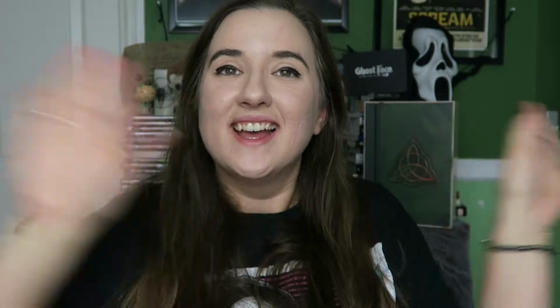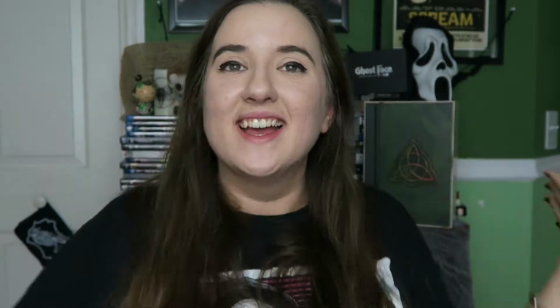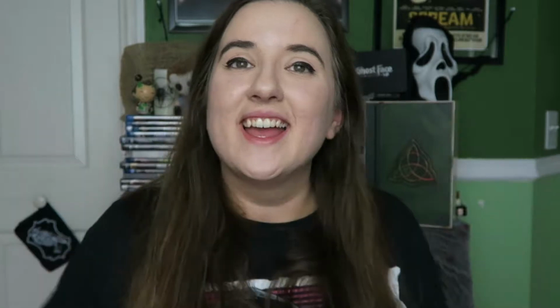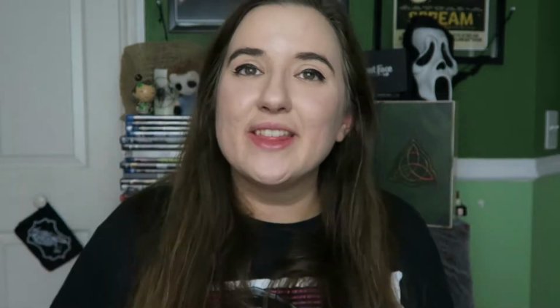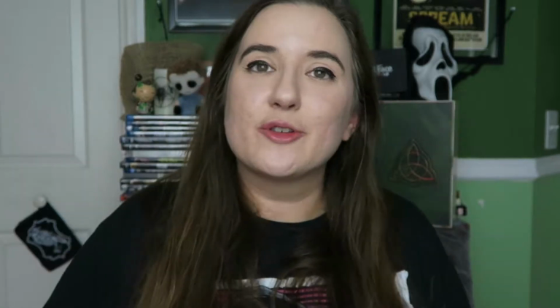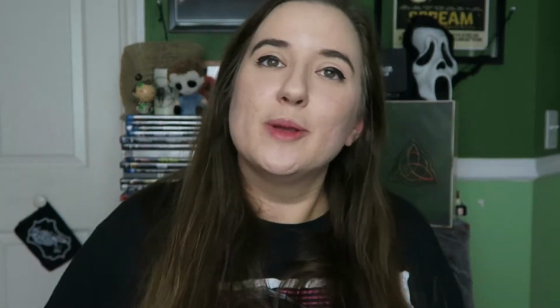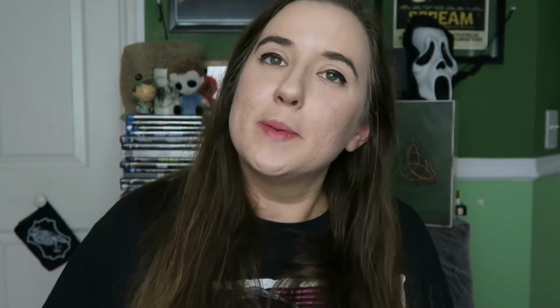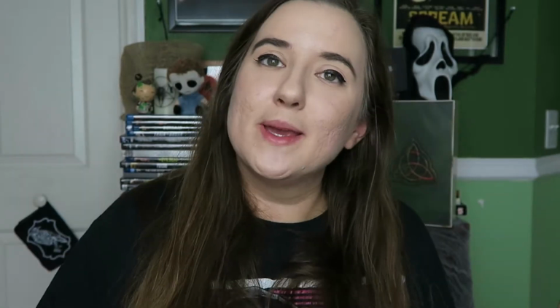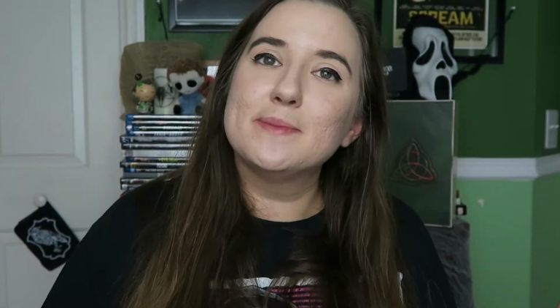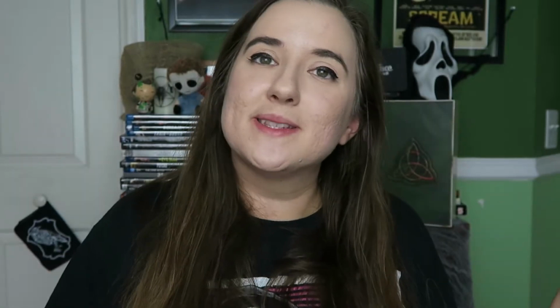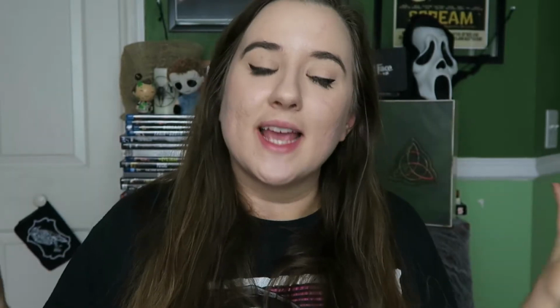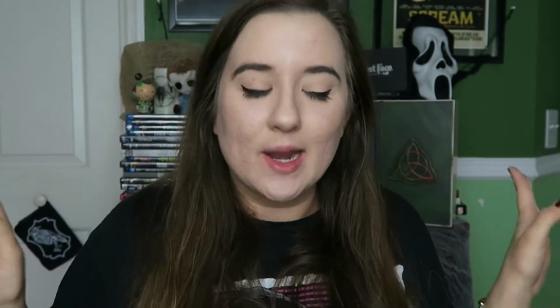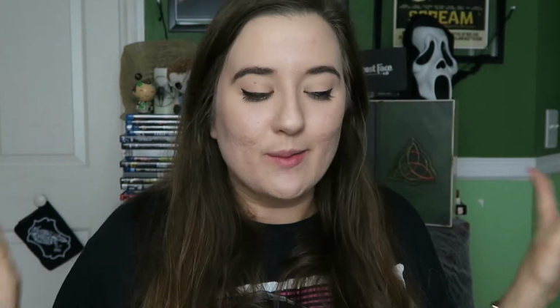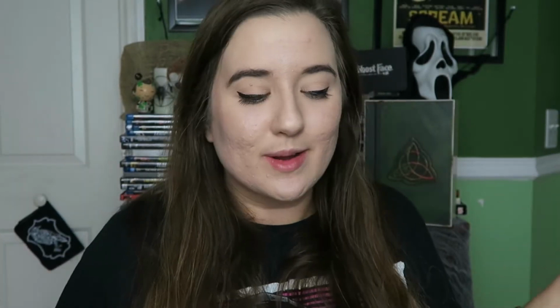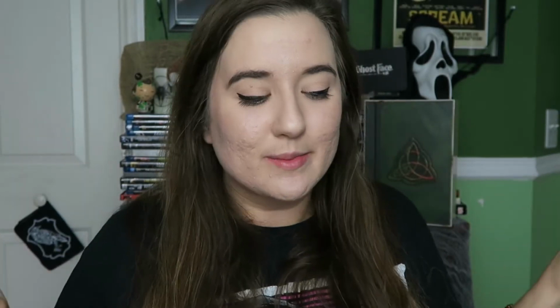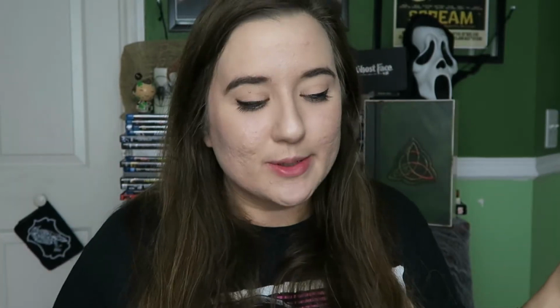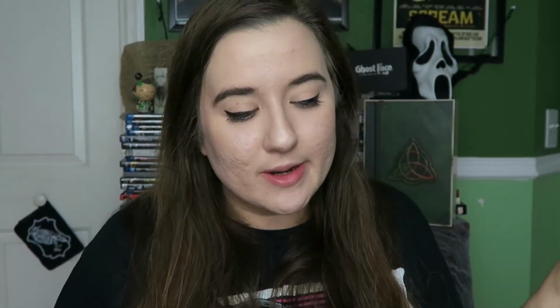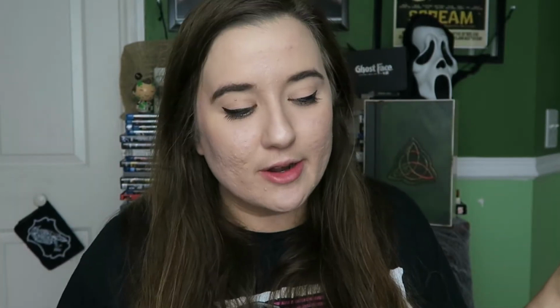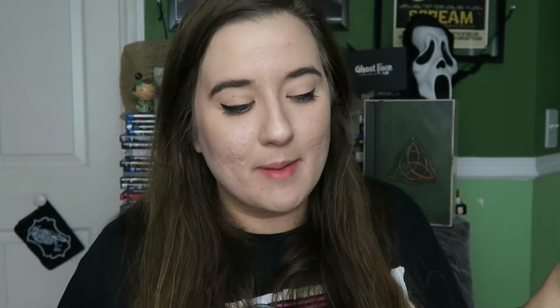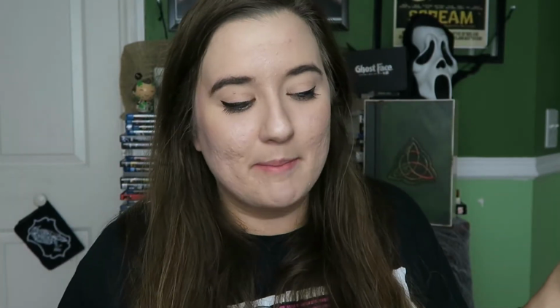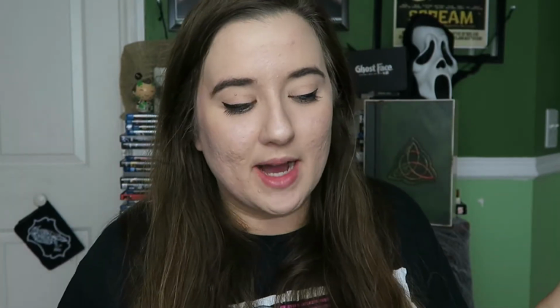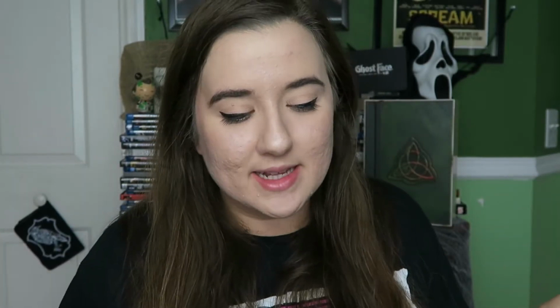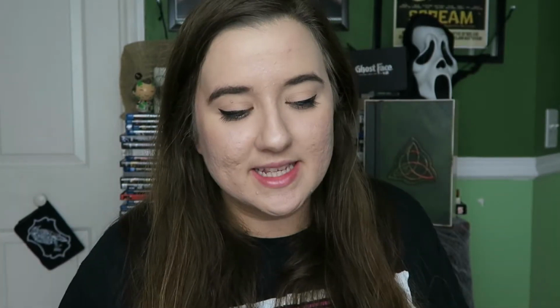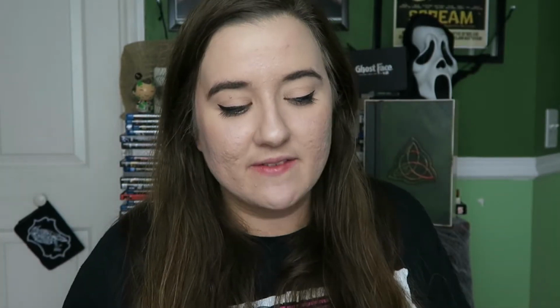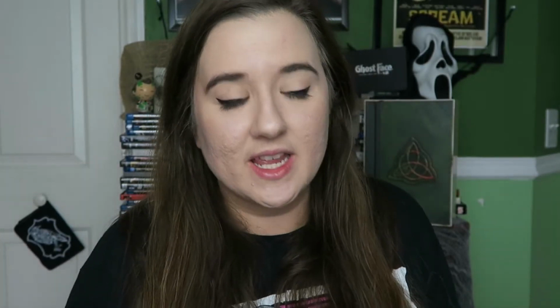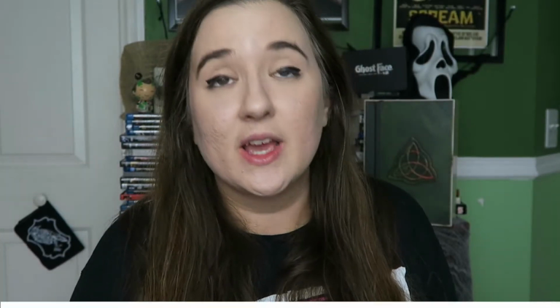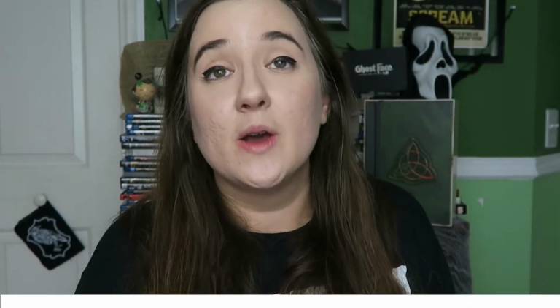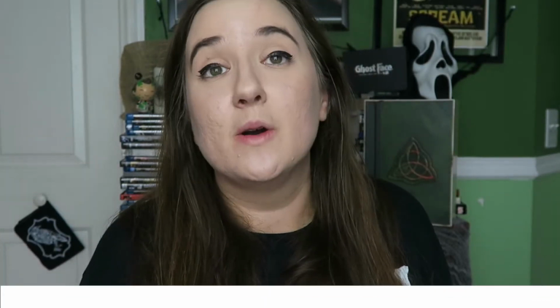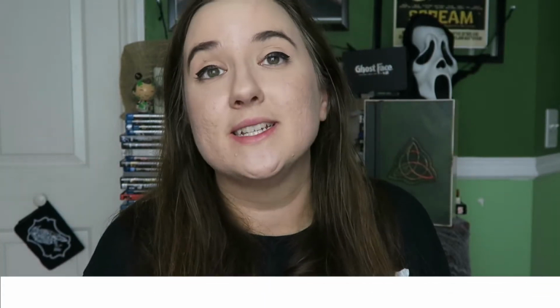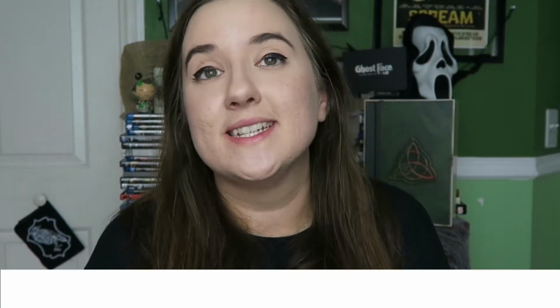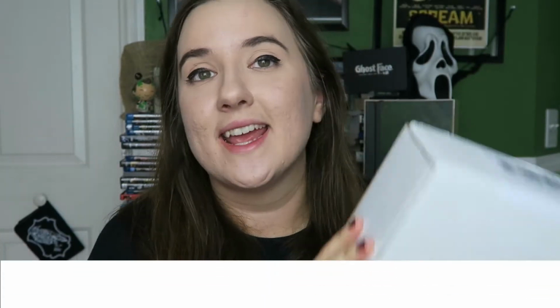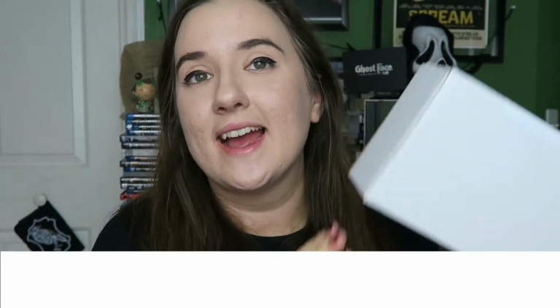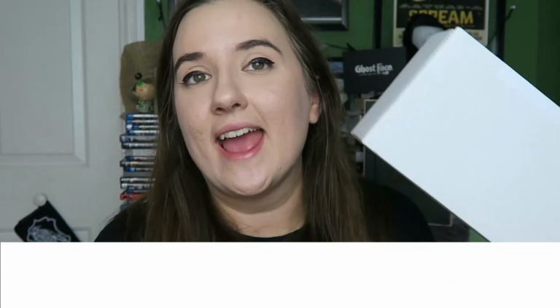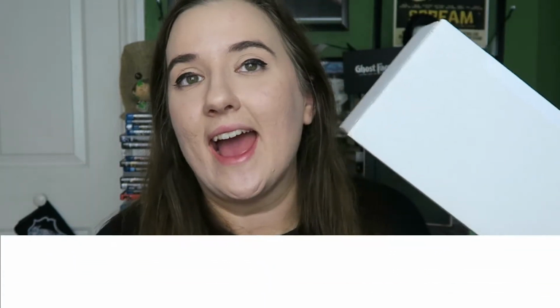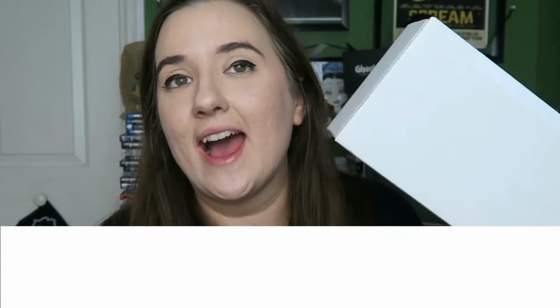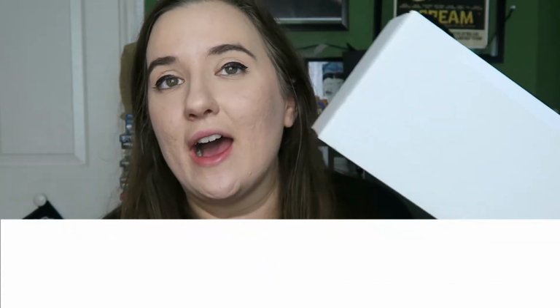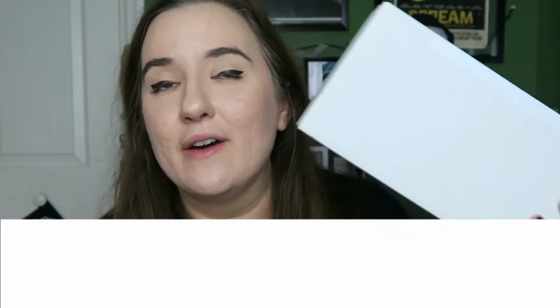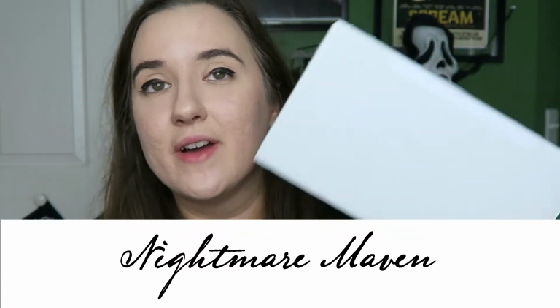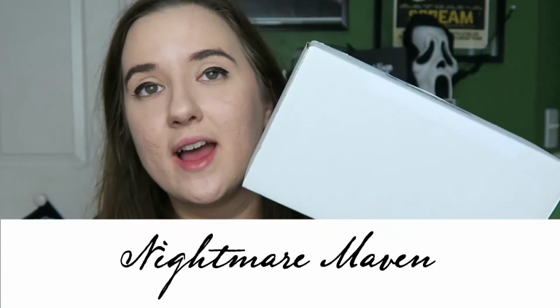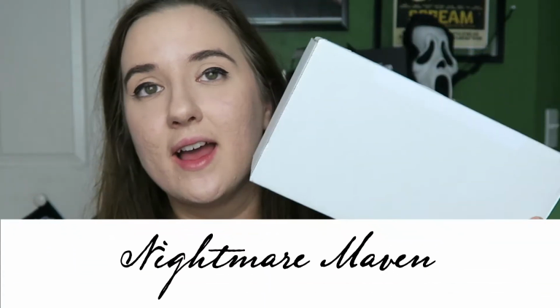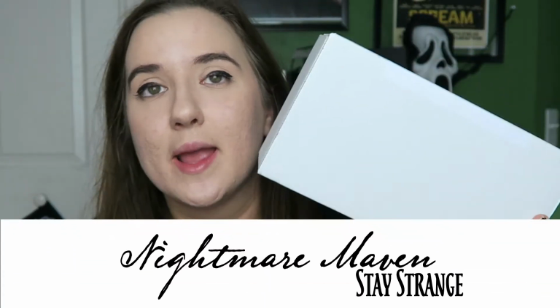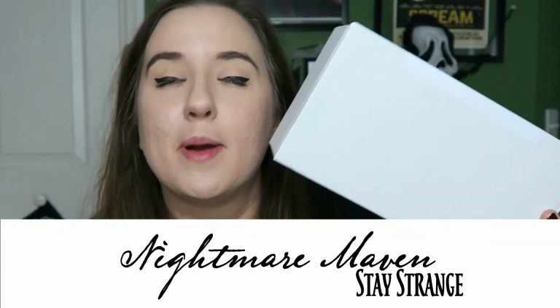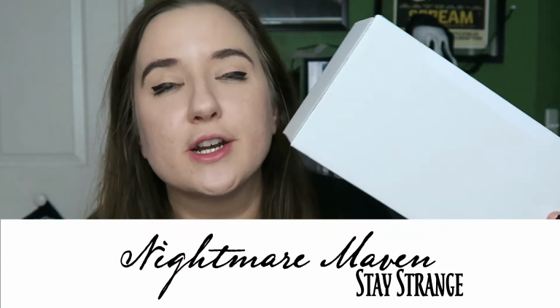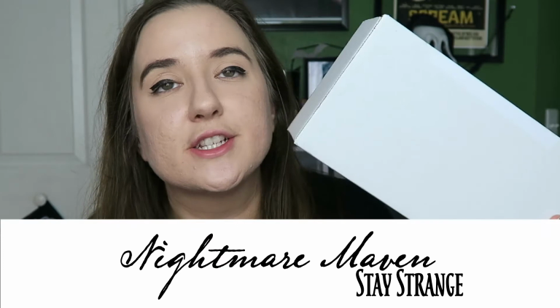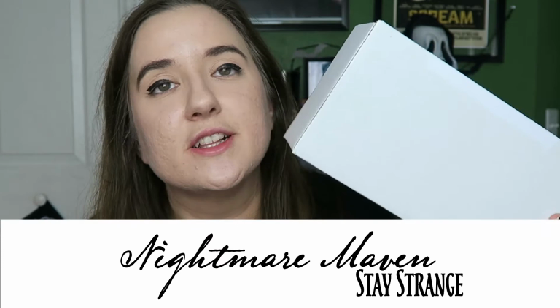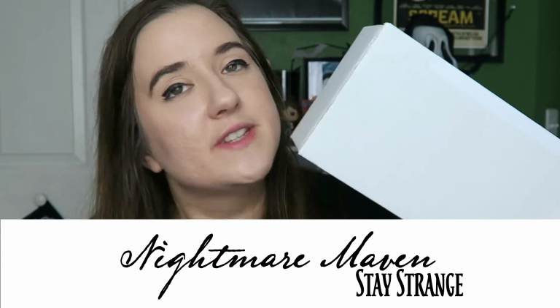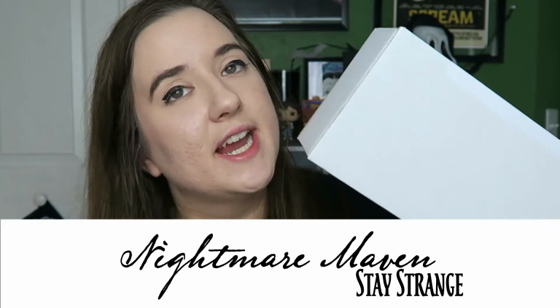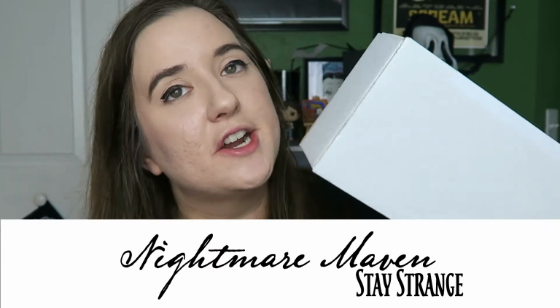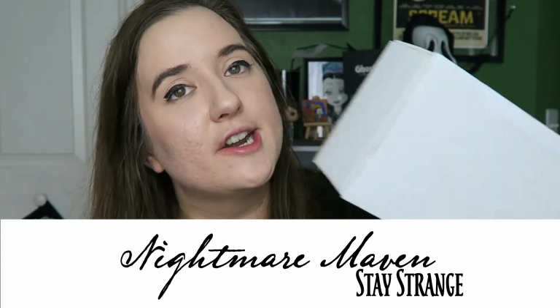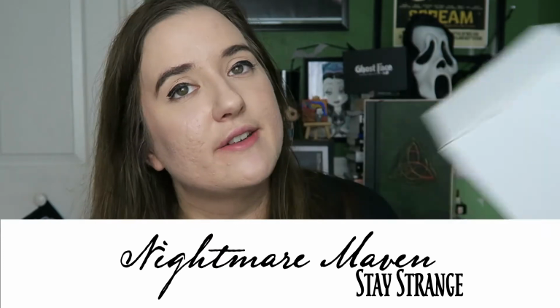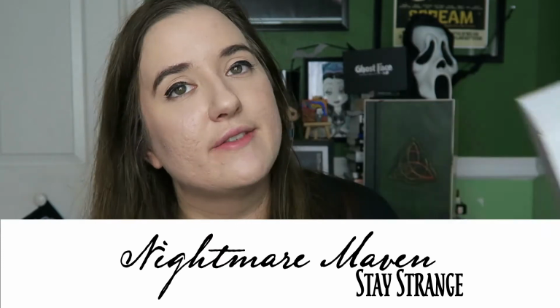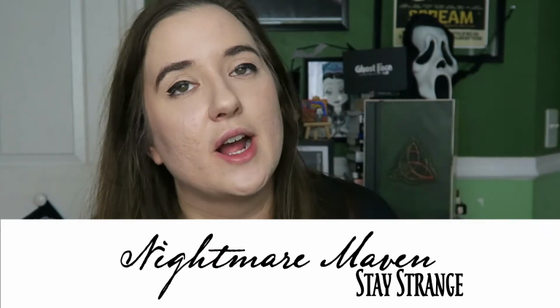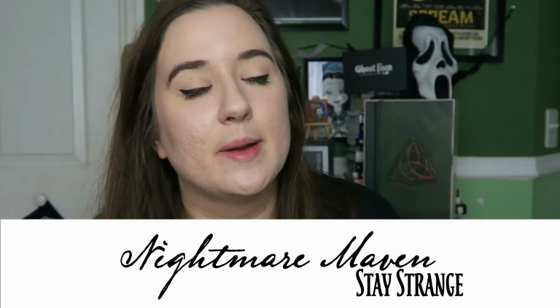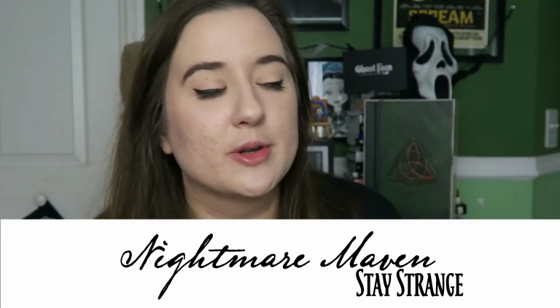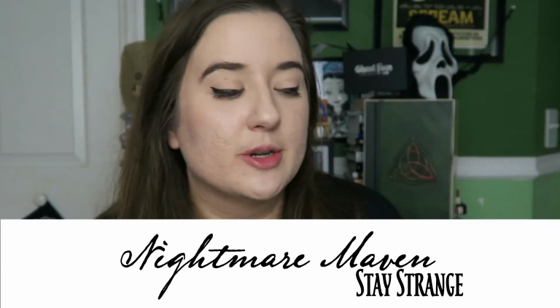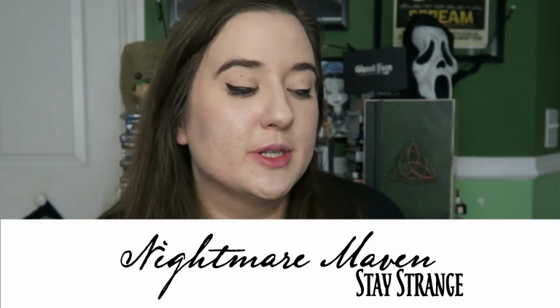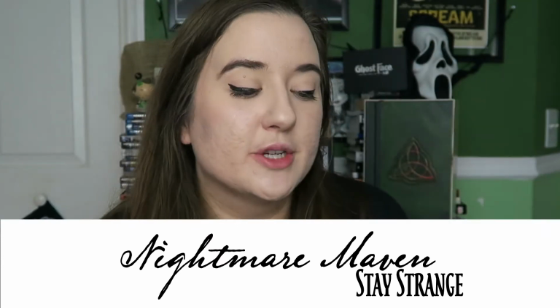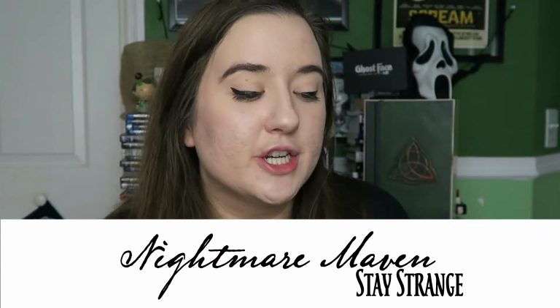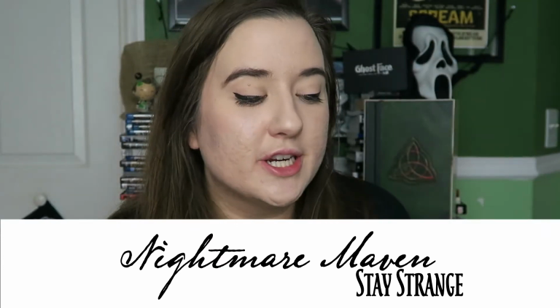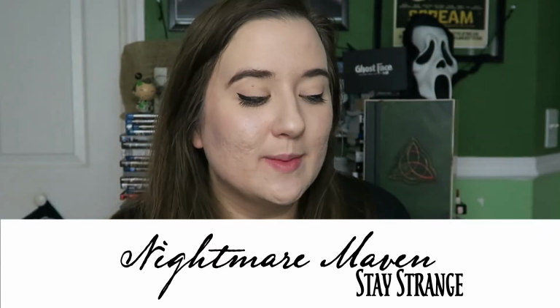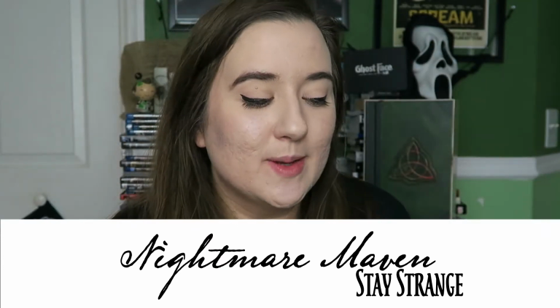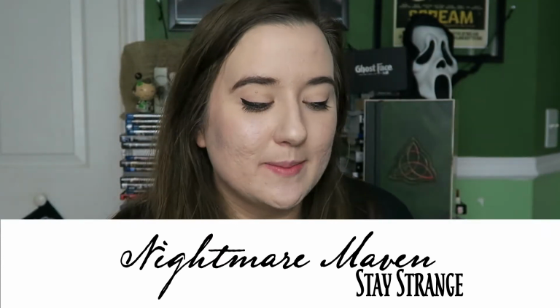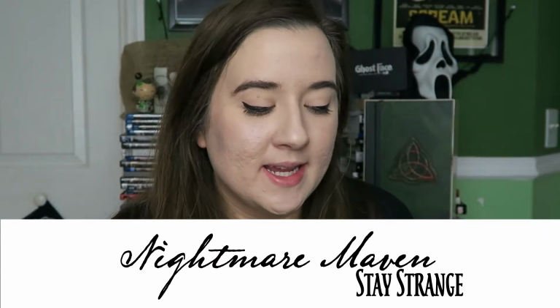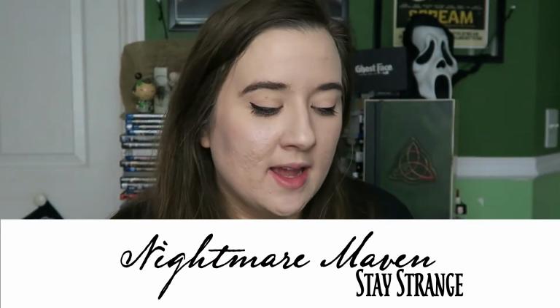Hey there creepy peeps and welcome to another unboxing video. Today I have a parcel of terror from Cryptocurium with me.